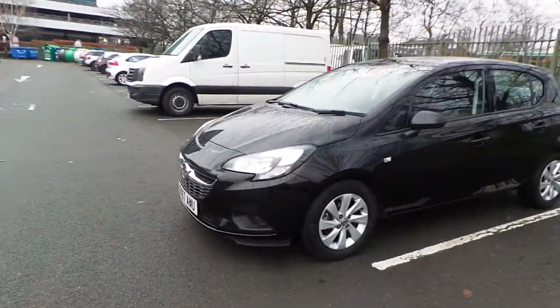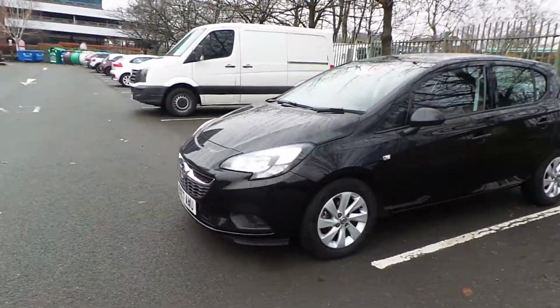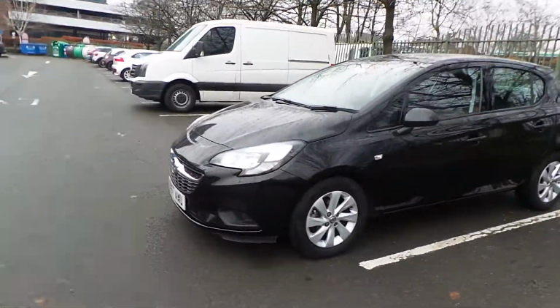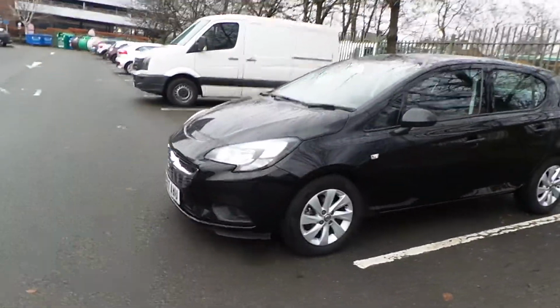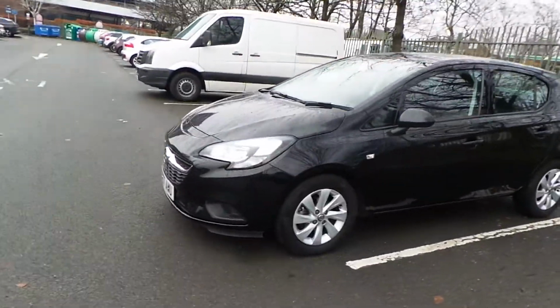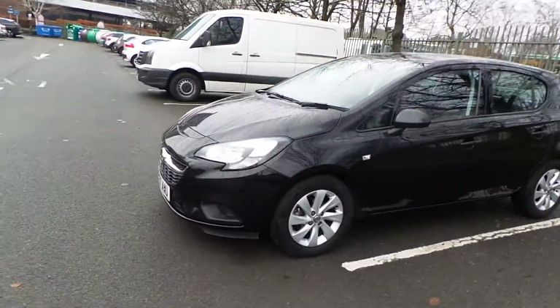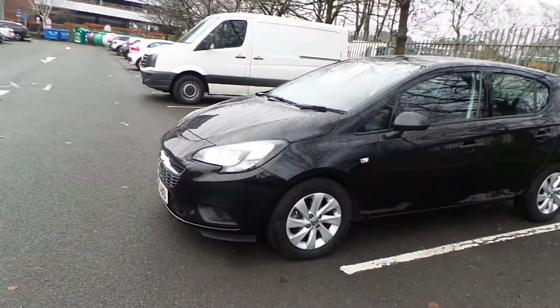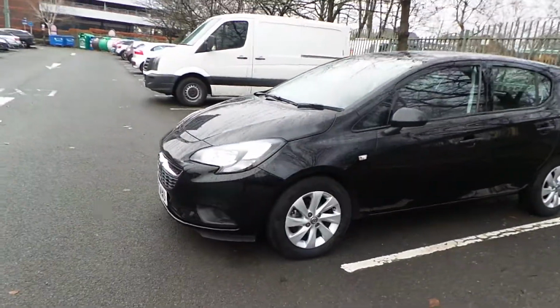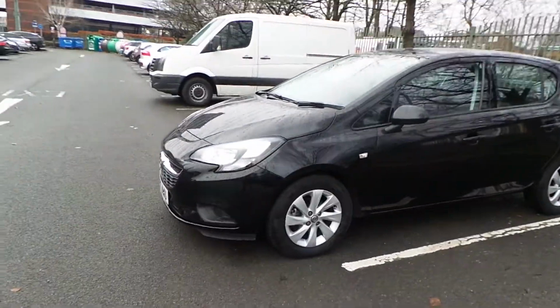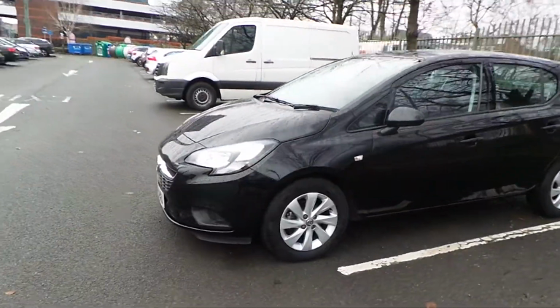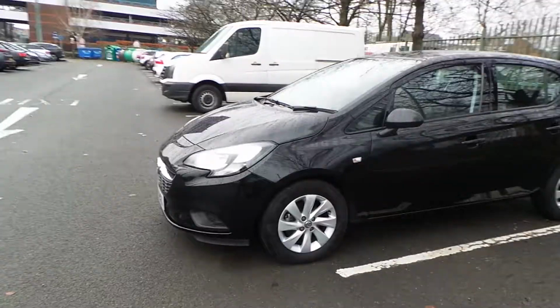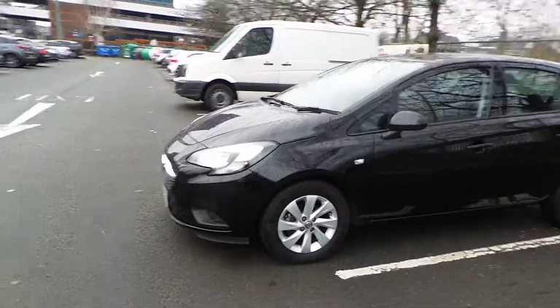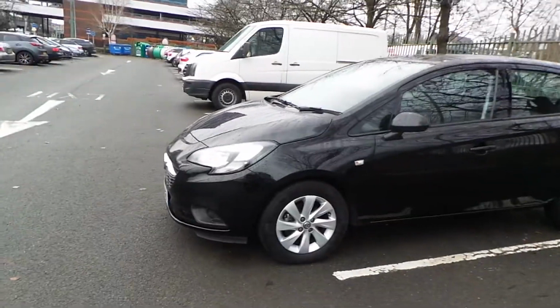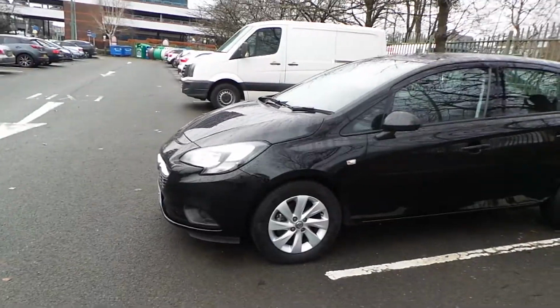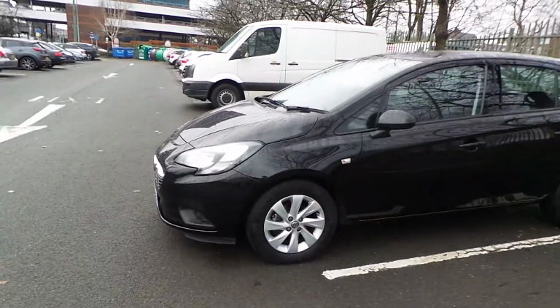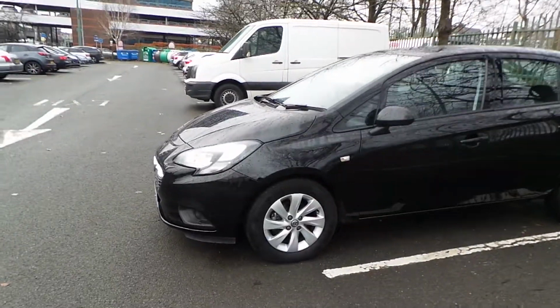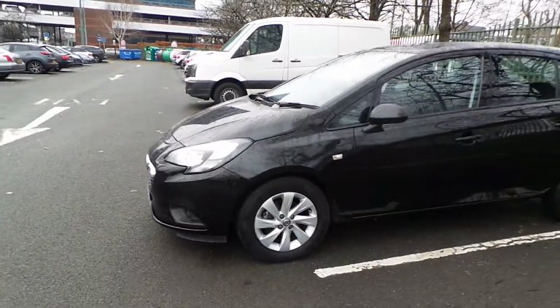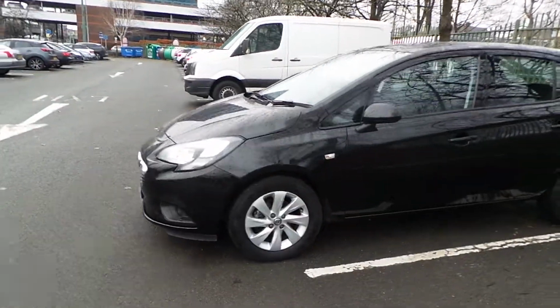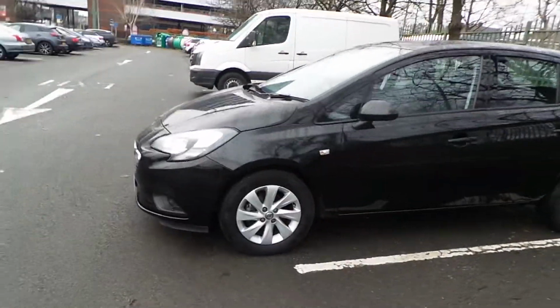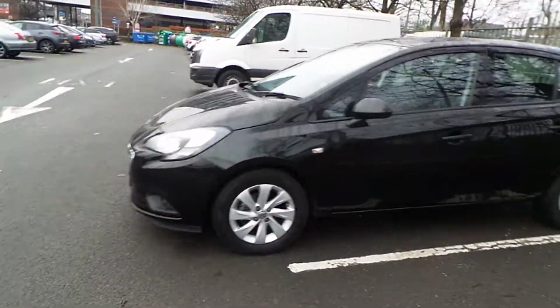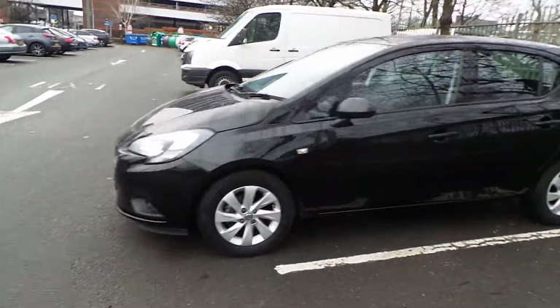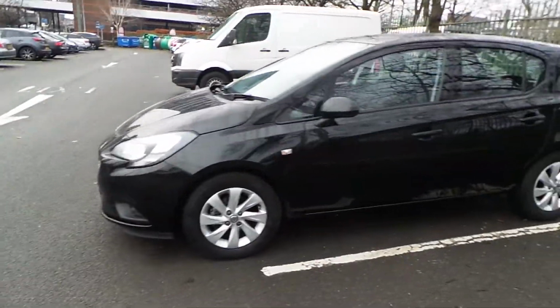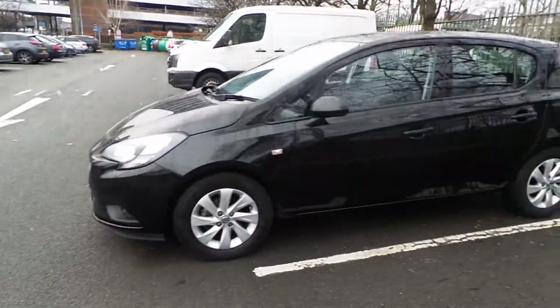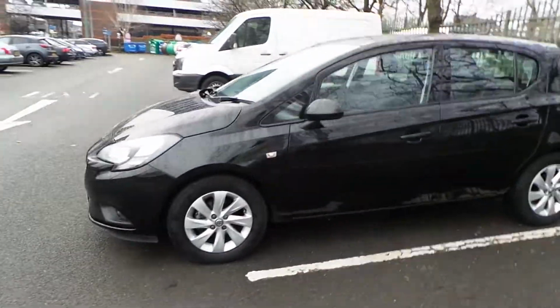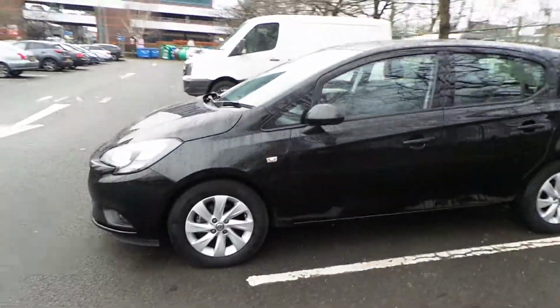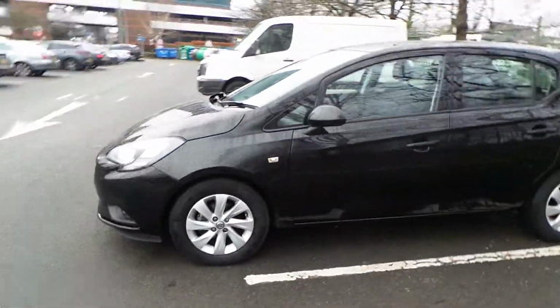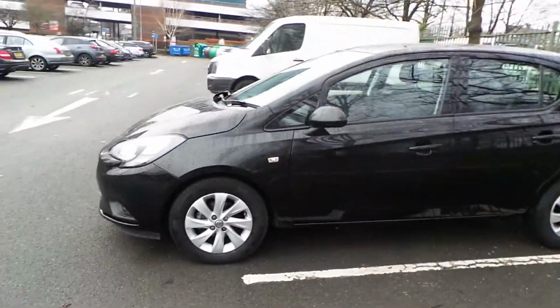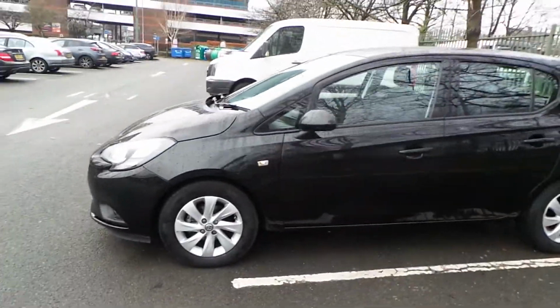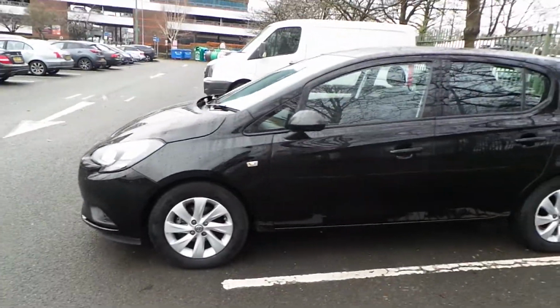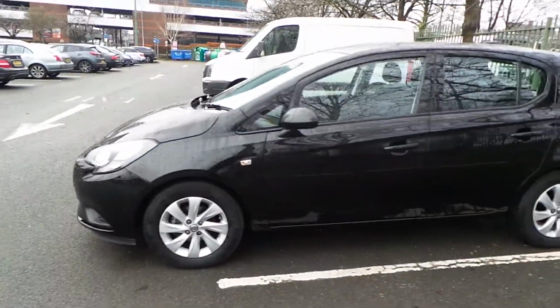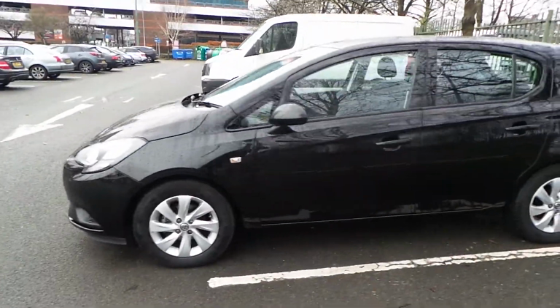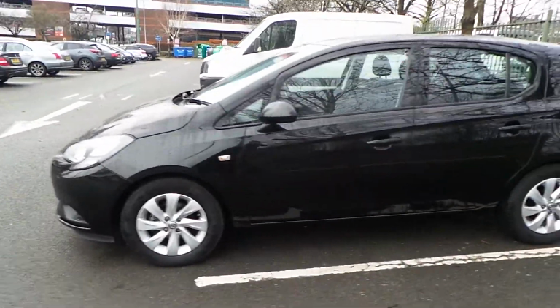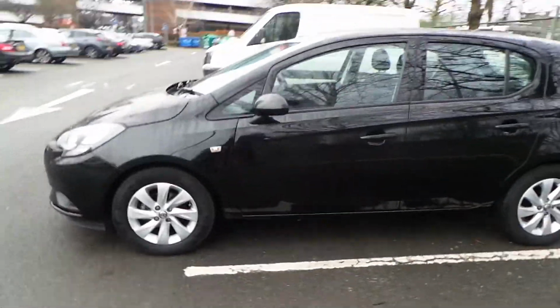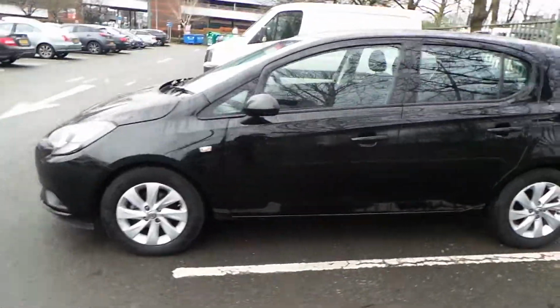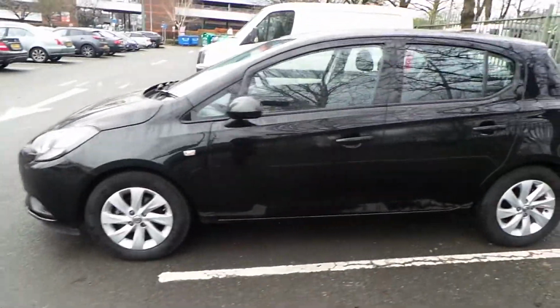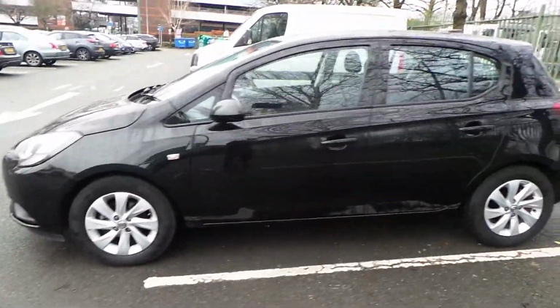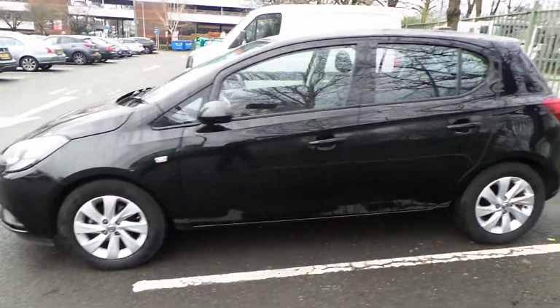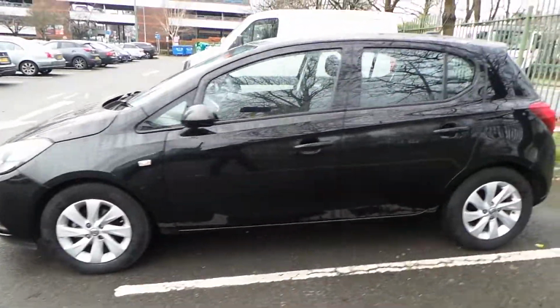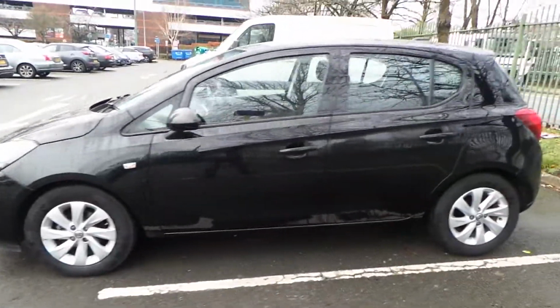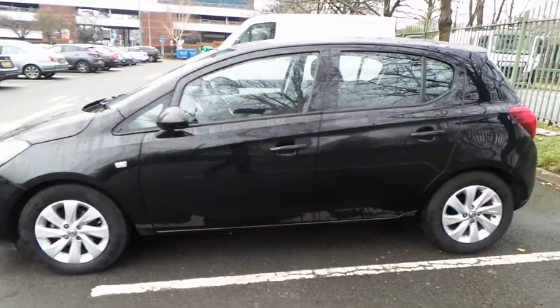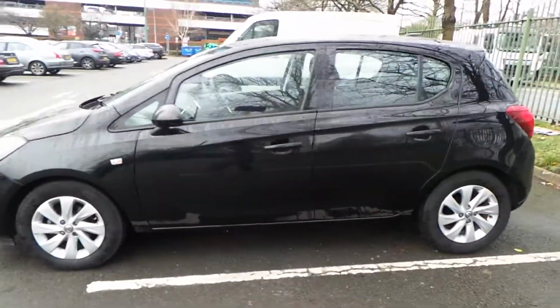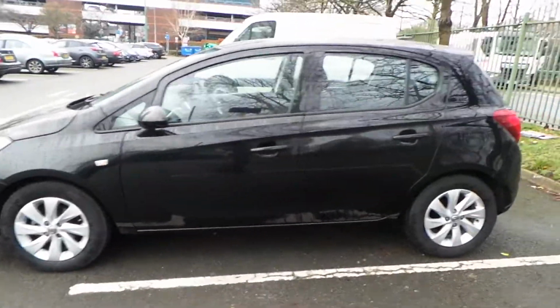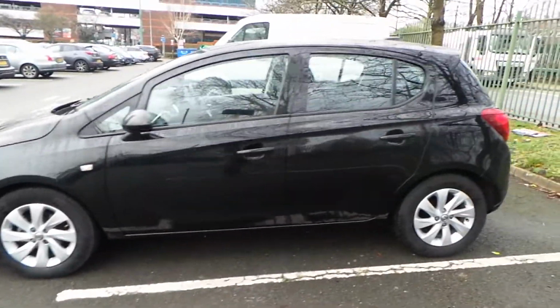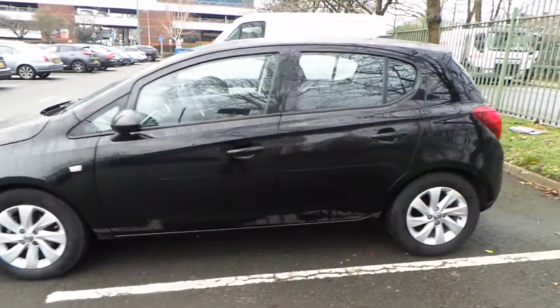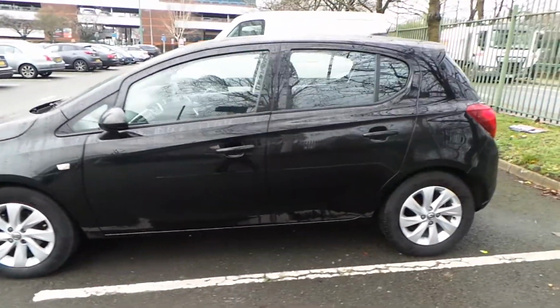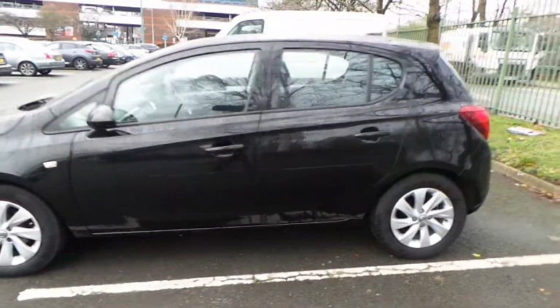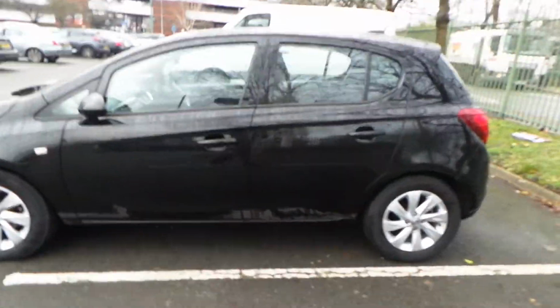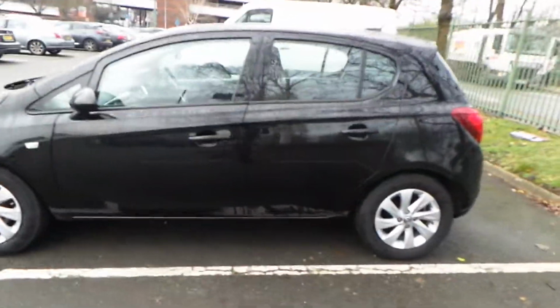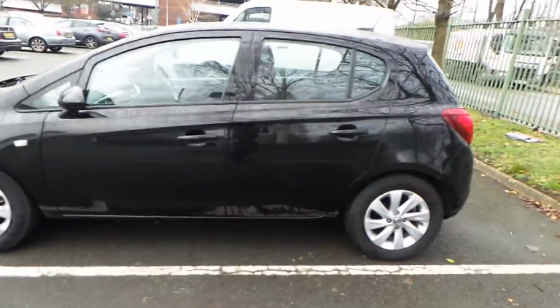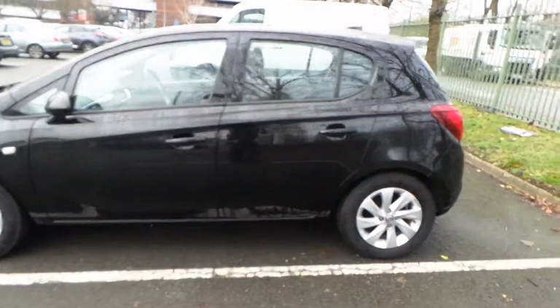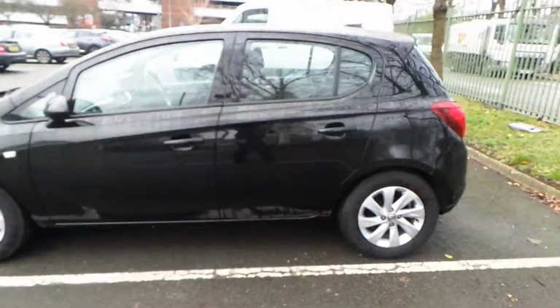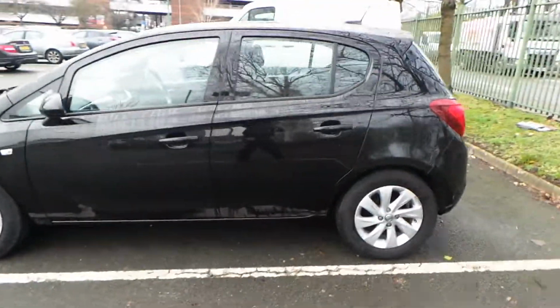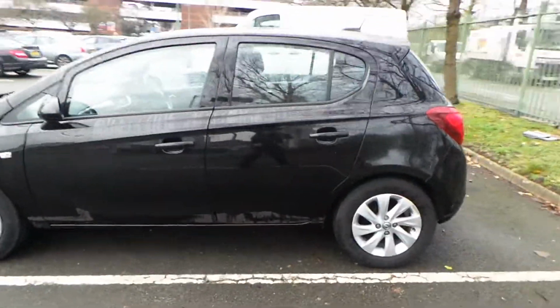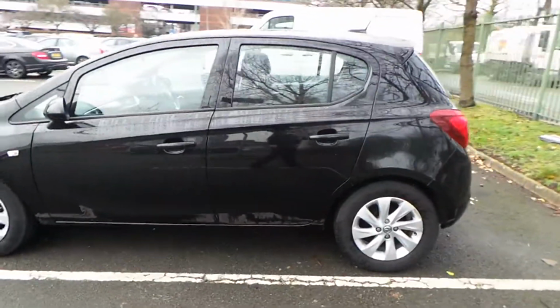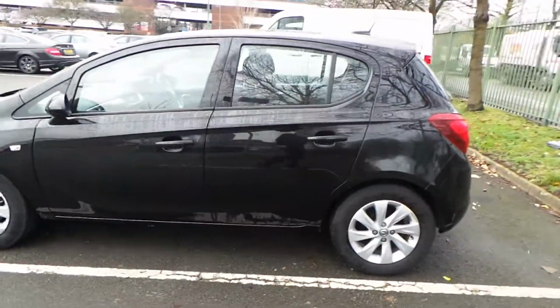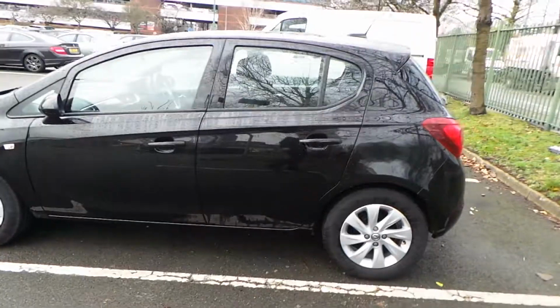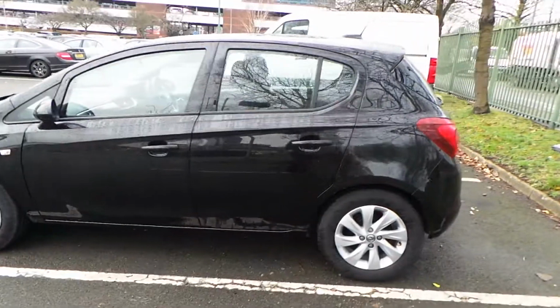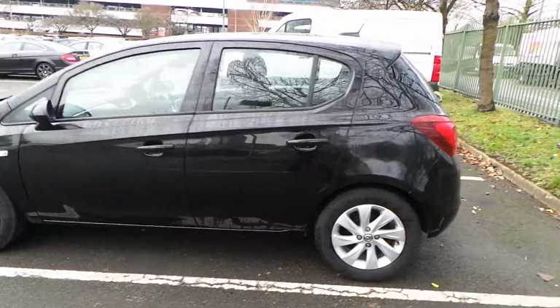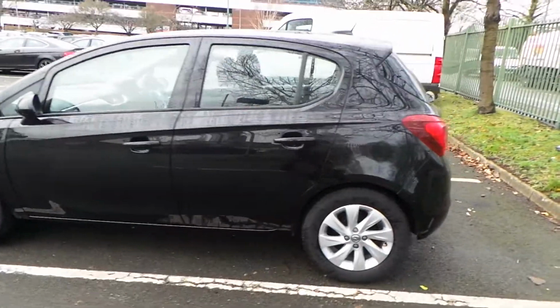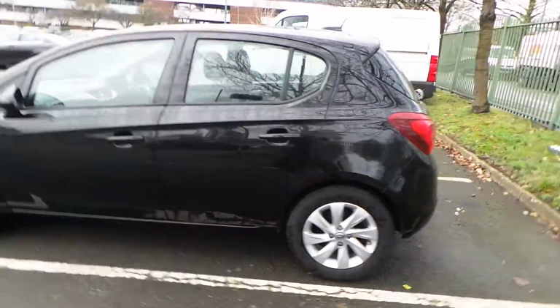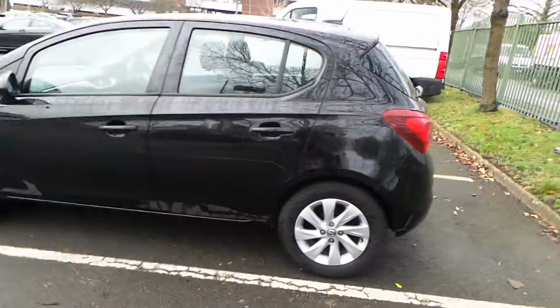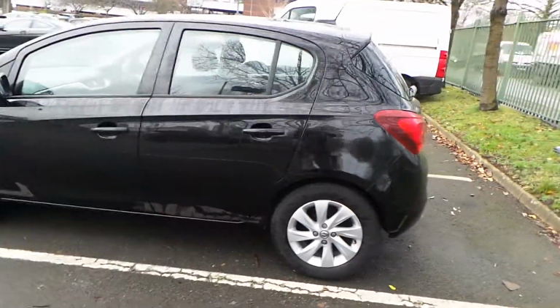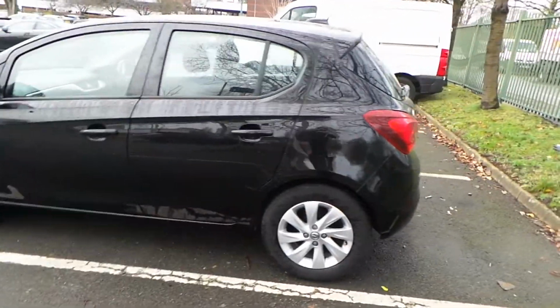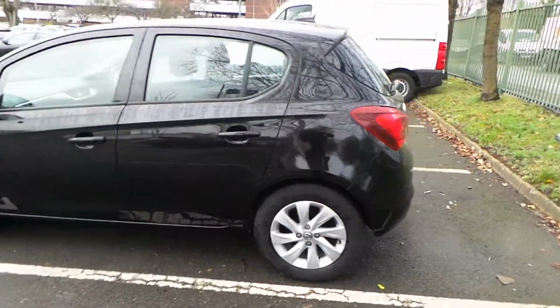As you can see from the front, this car comes with your daytime running lights and your front fog lights. All wheels come as standard. This car is a 5 door model.